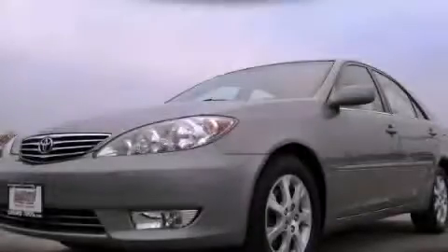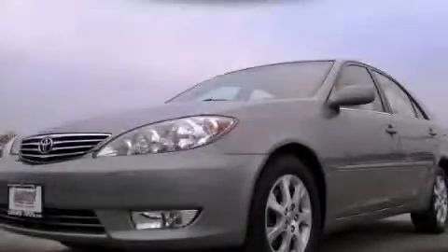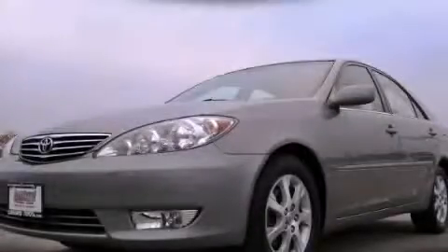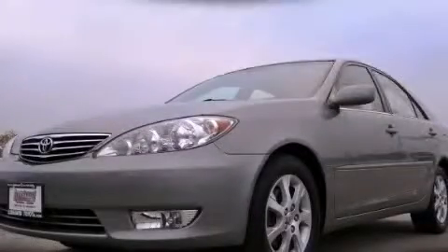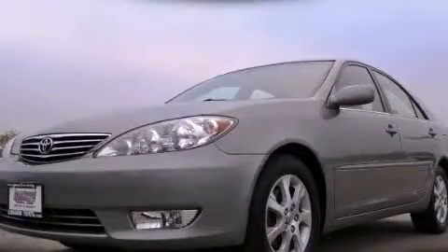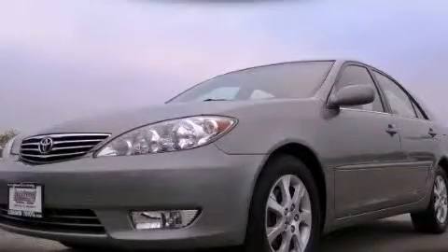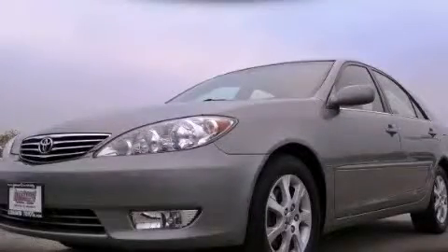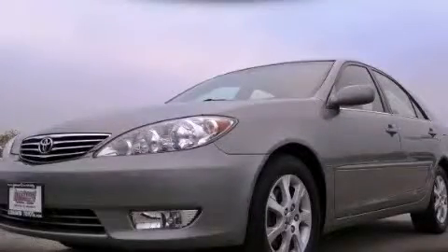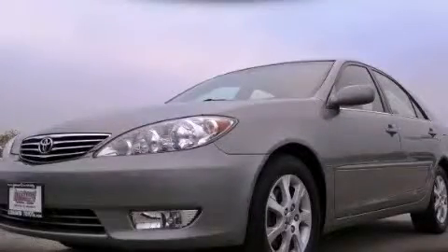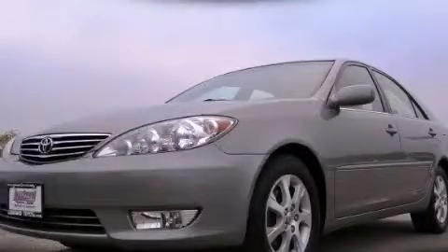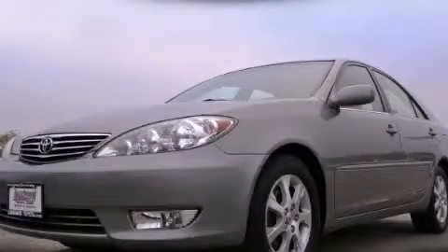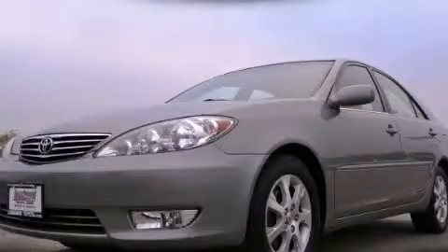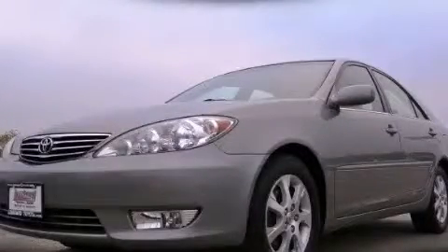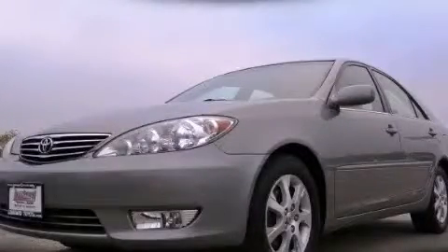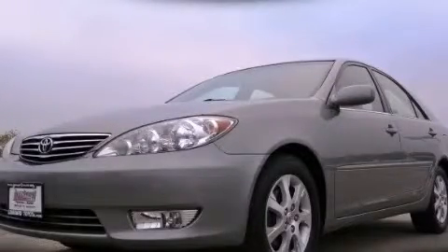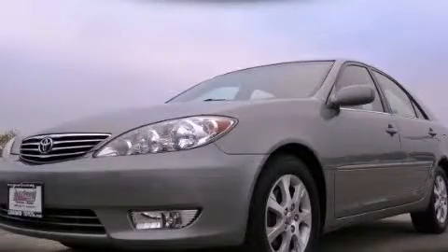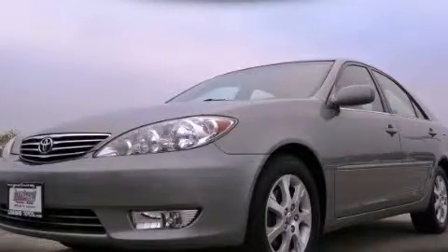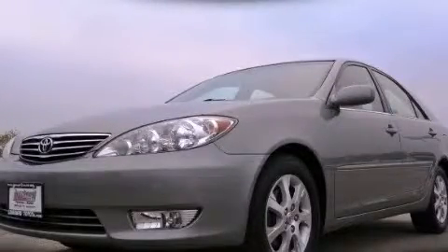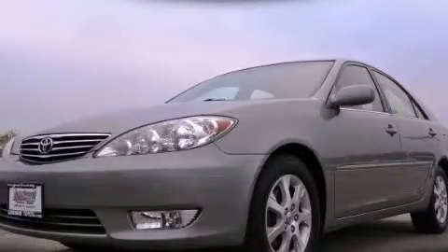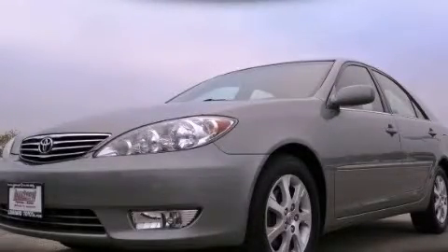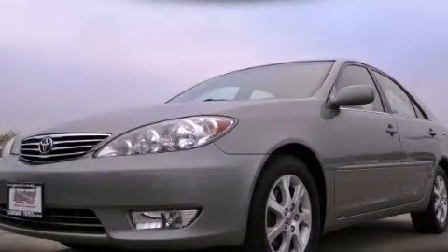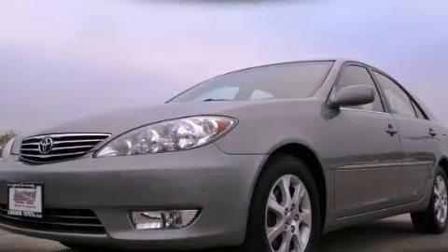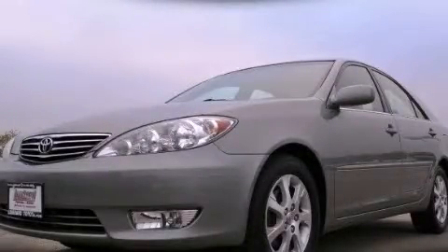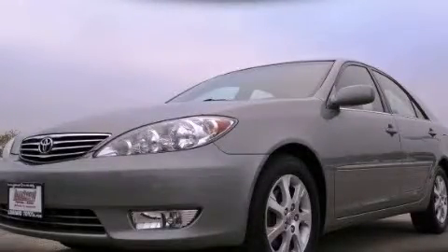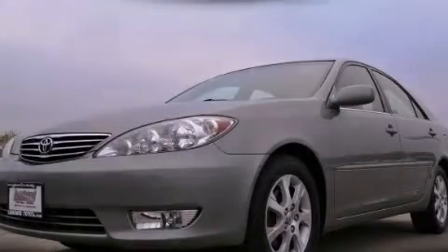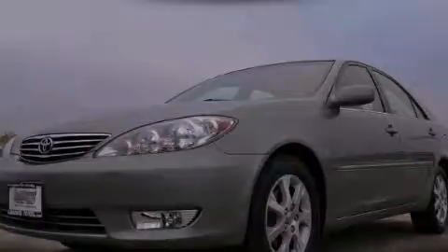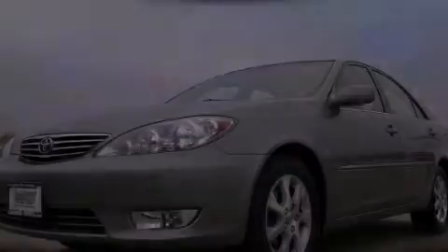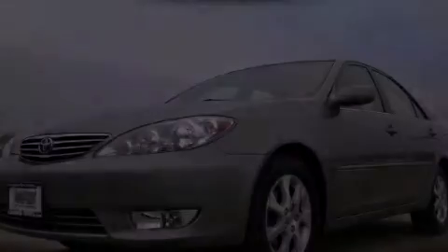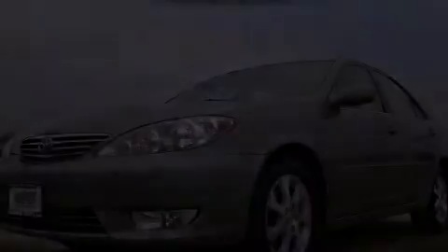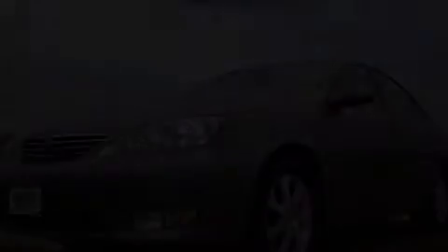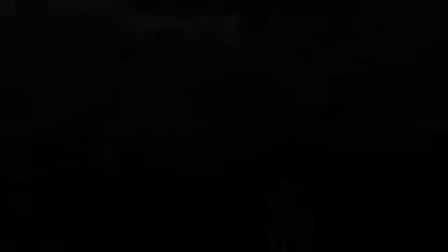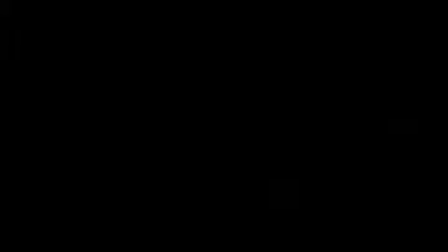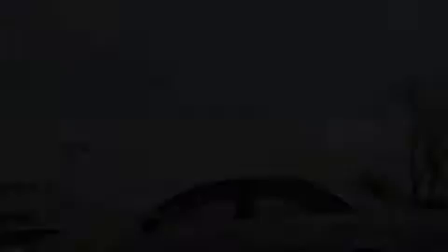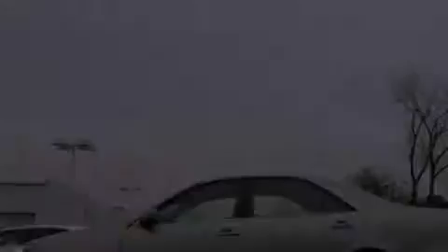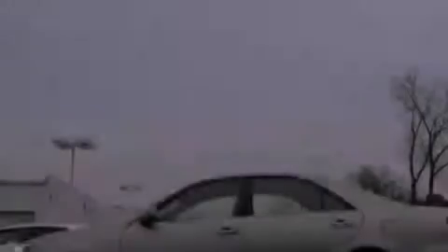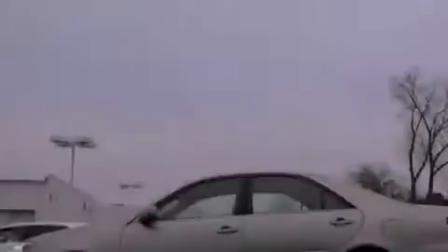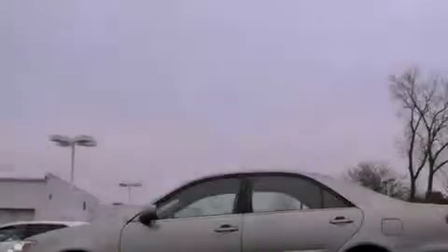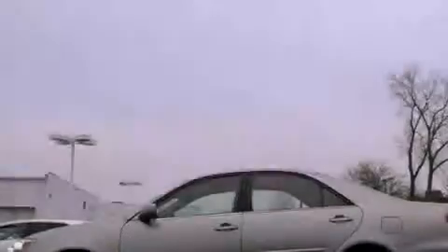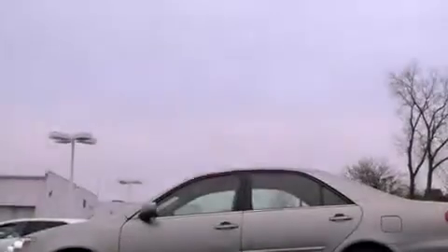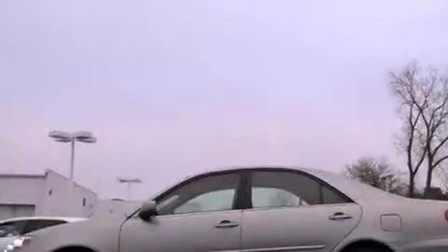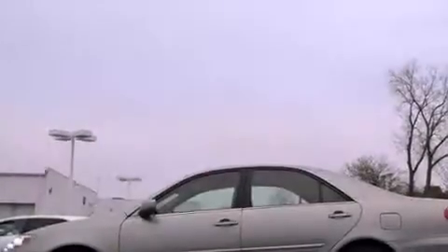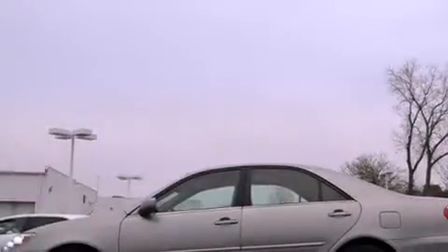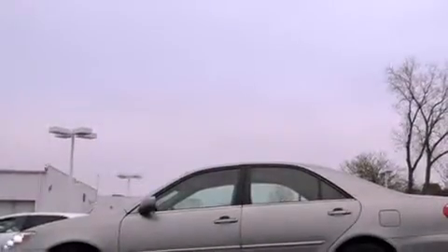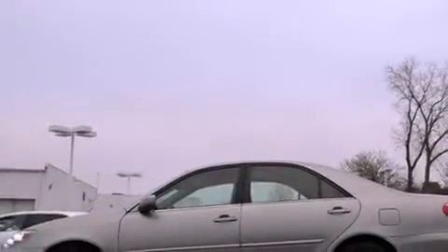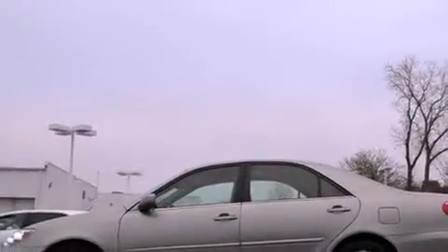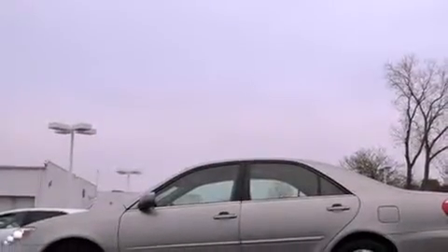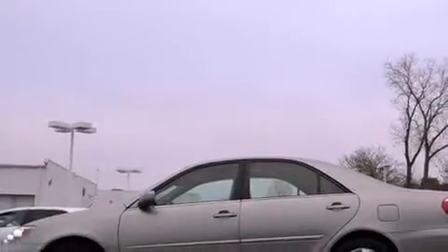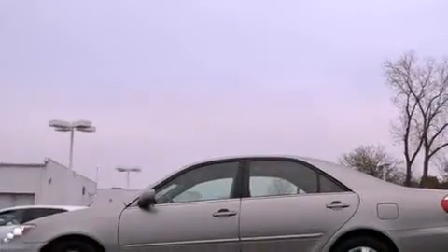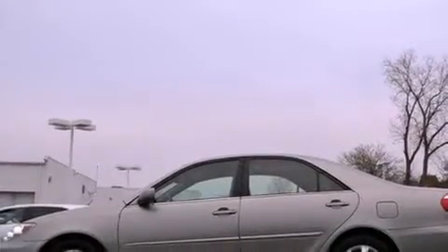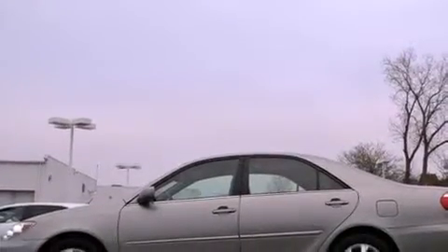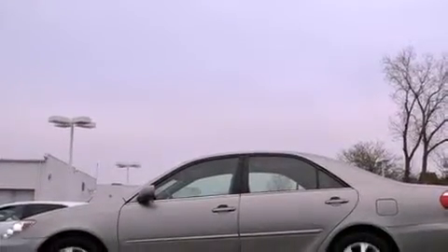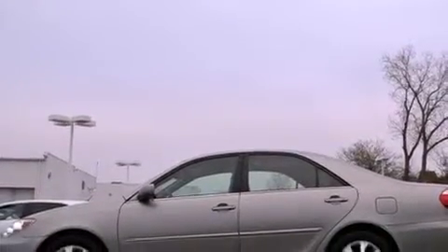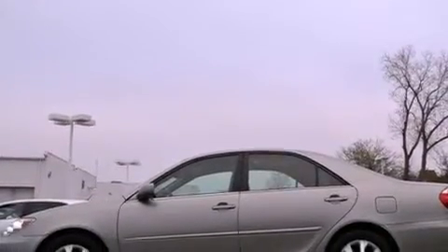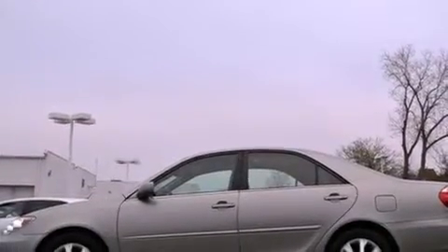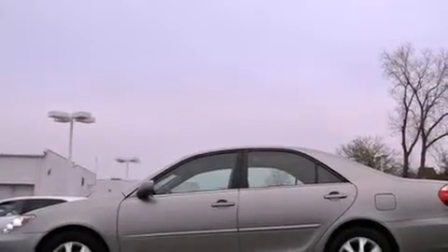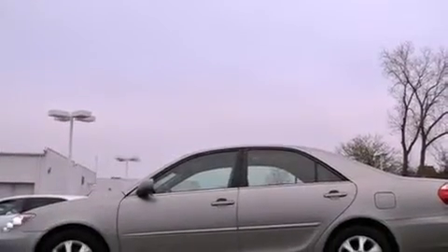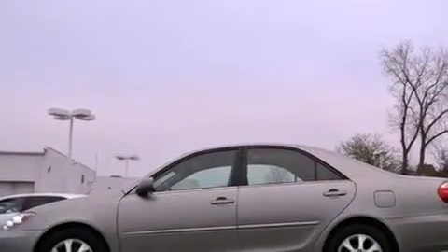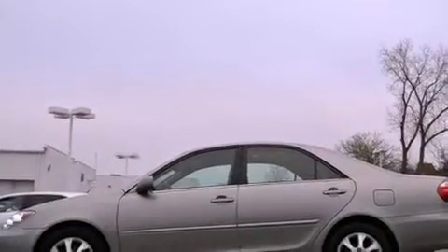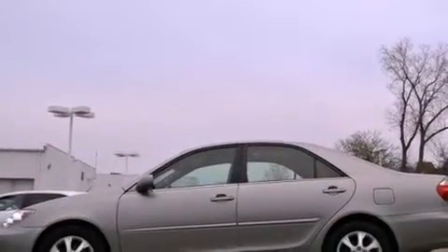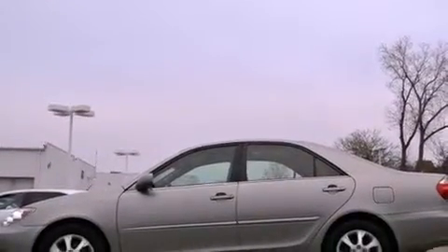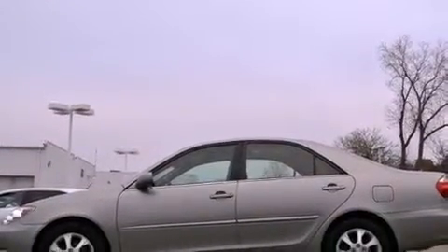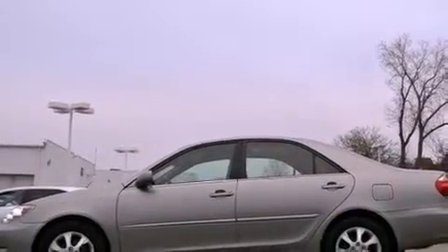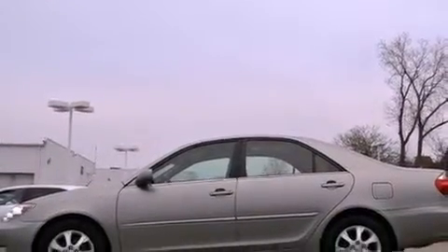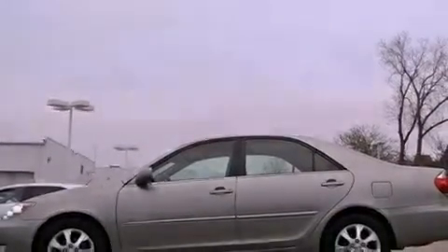This is a 2005 Toyota Camry. It features a 3.0-liter six-cylinder engine and an automatic transmission.